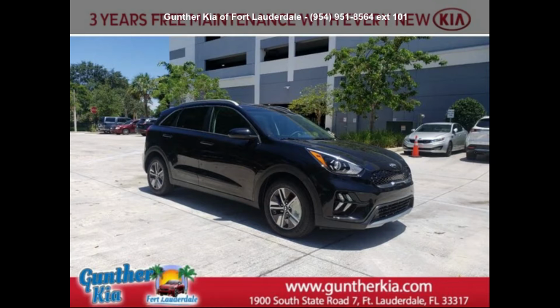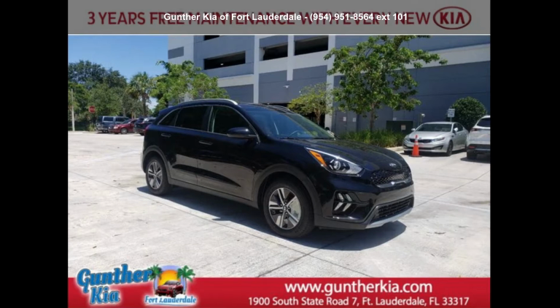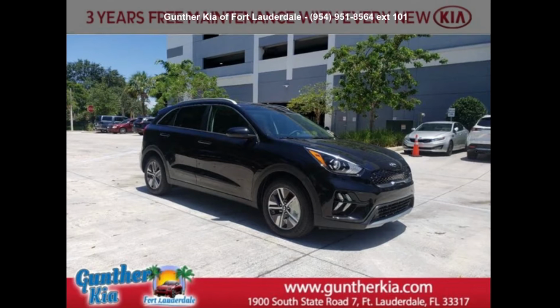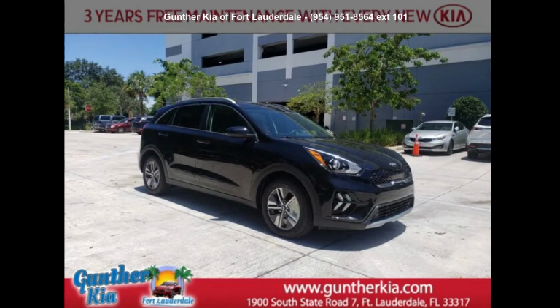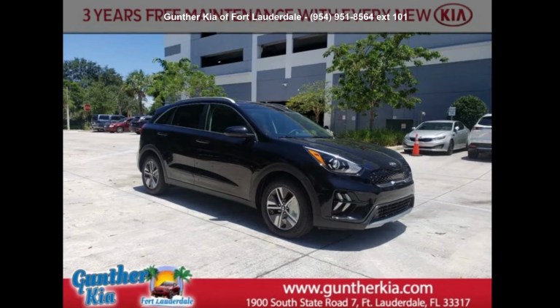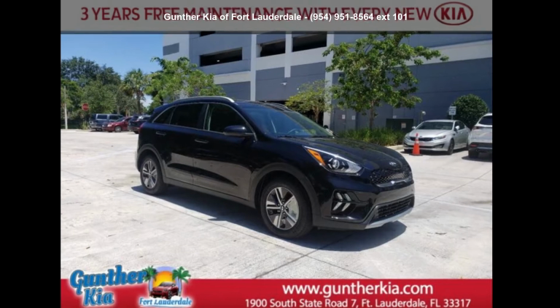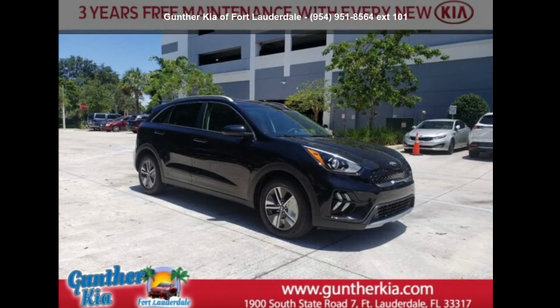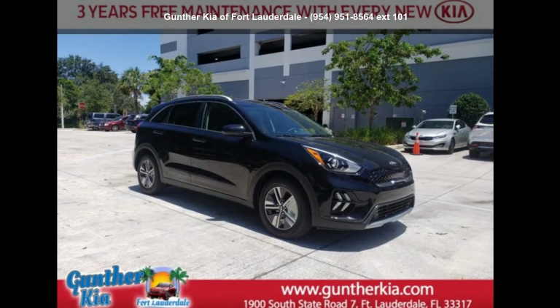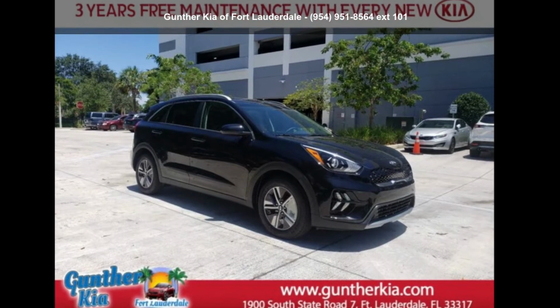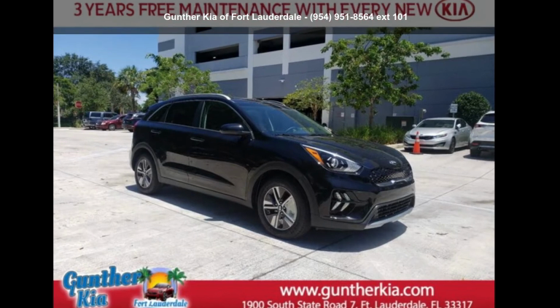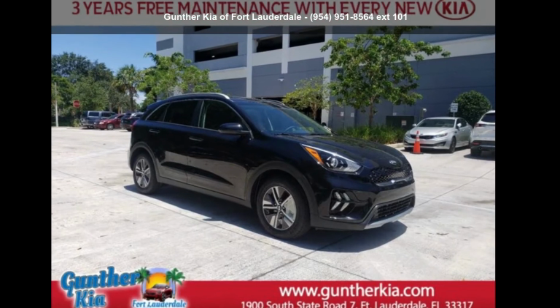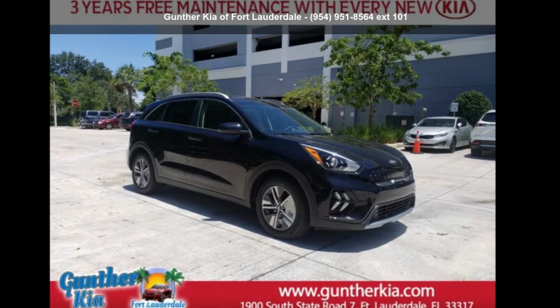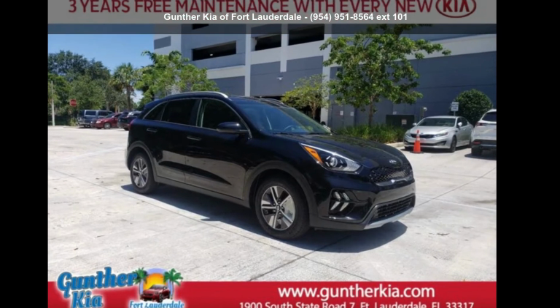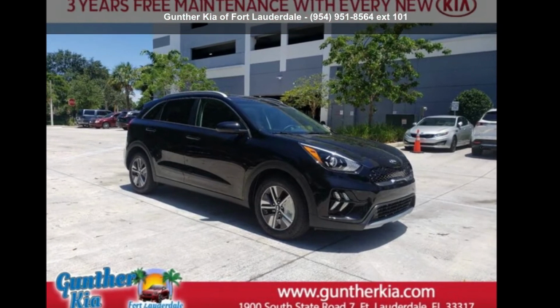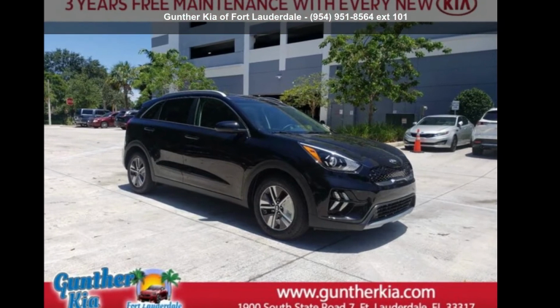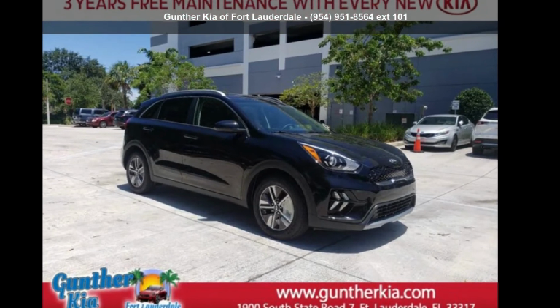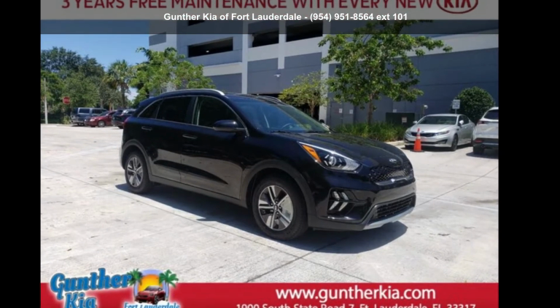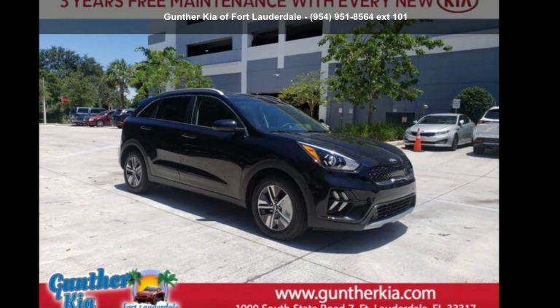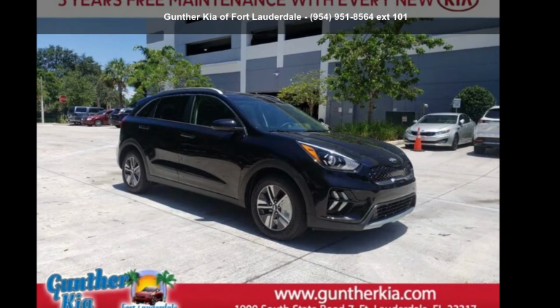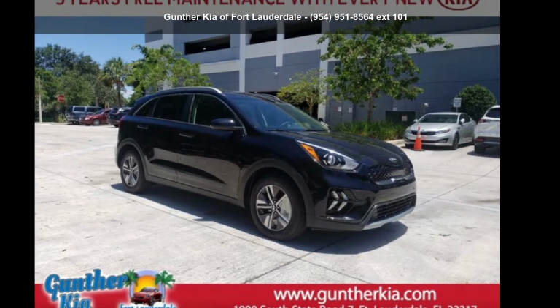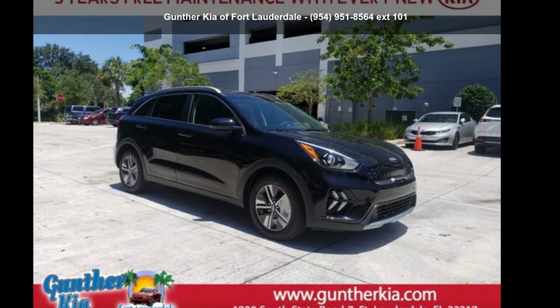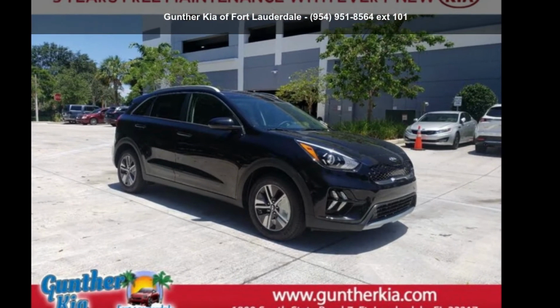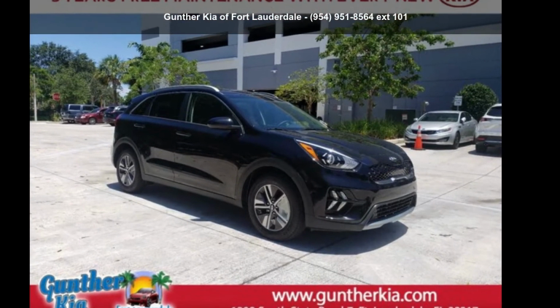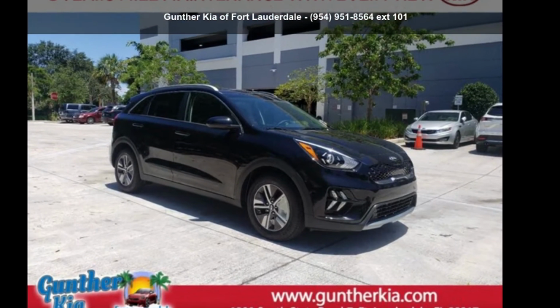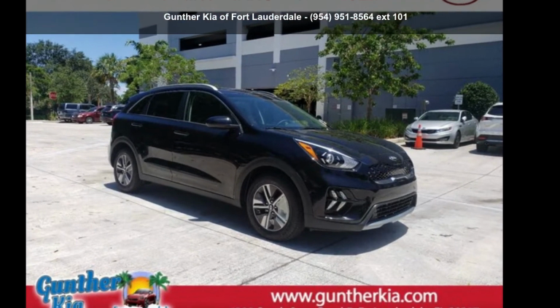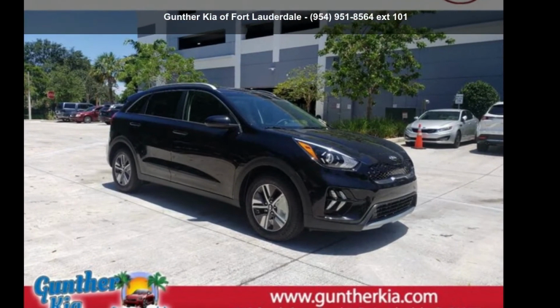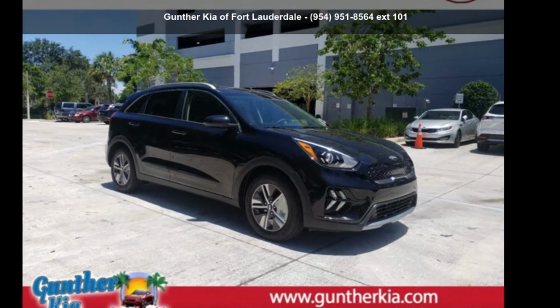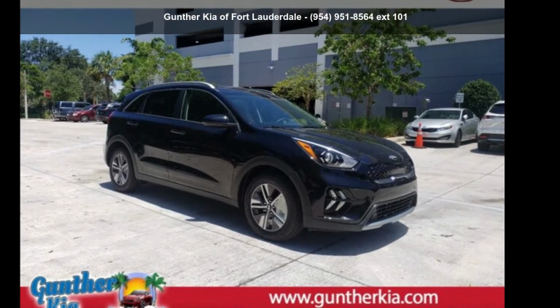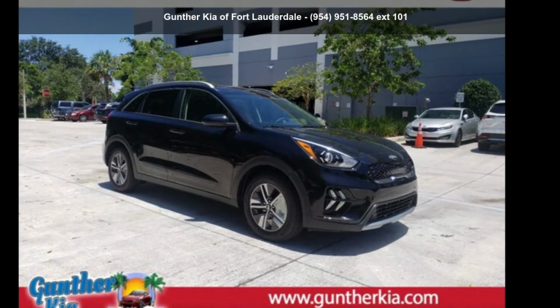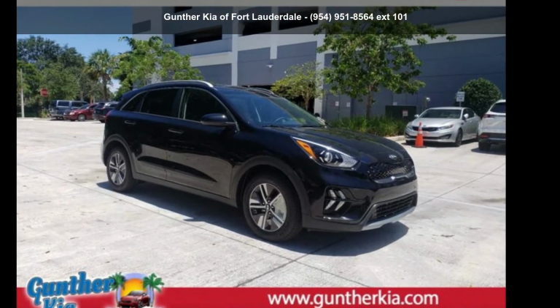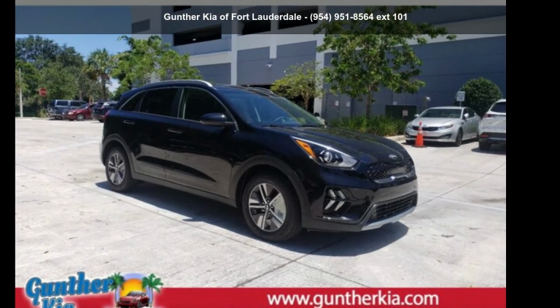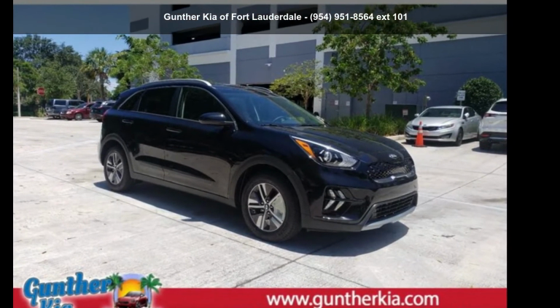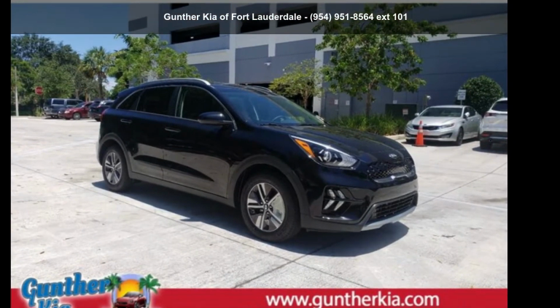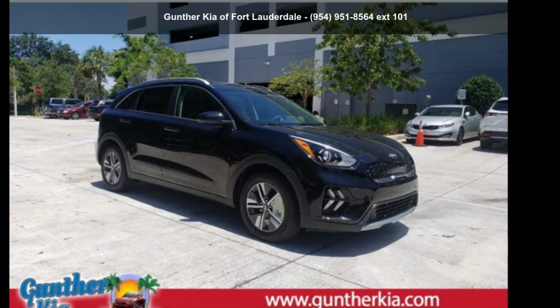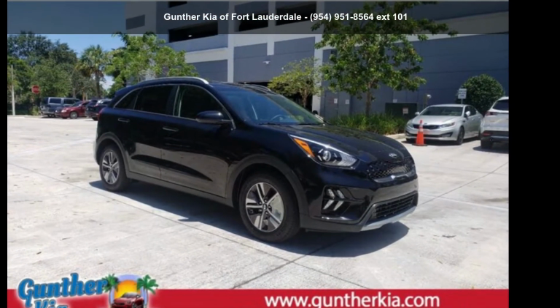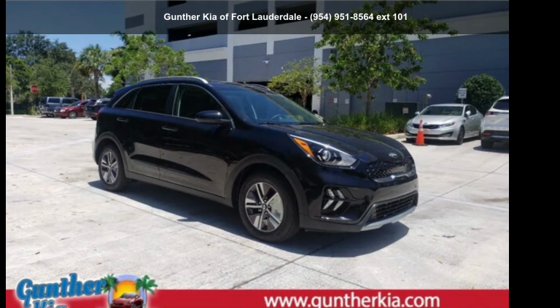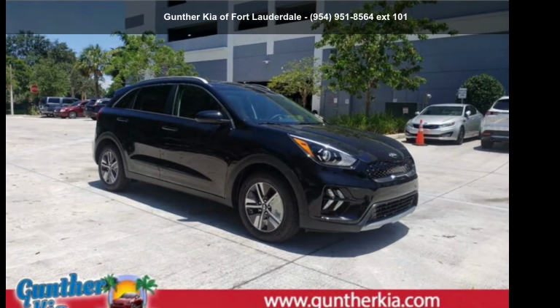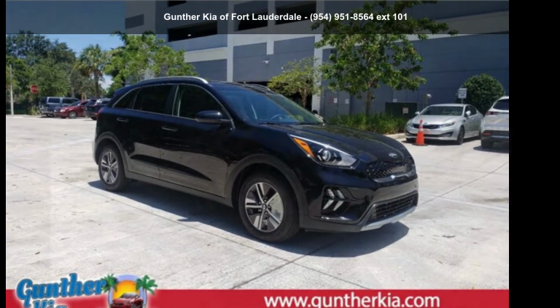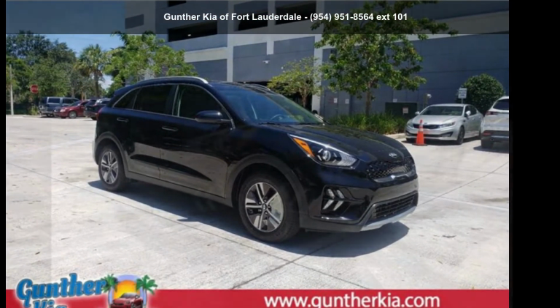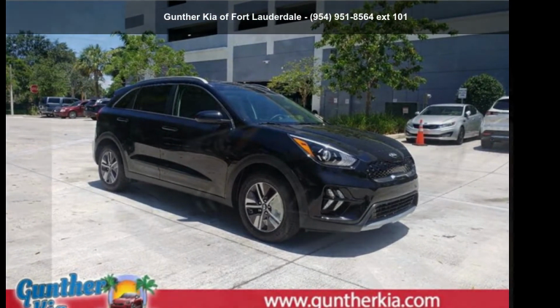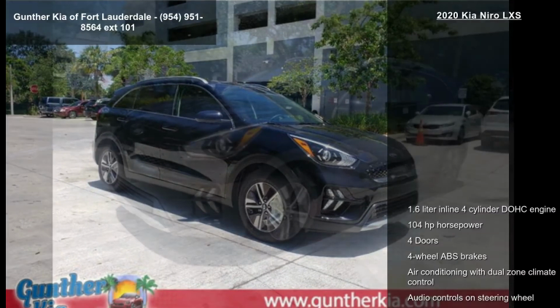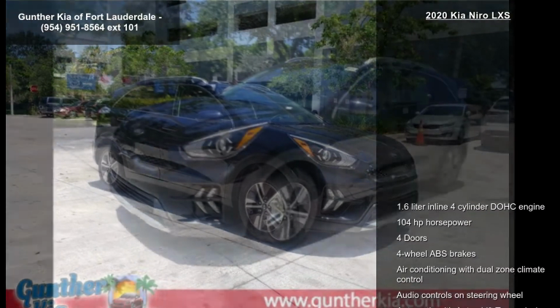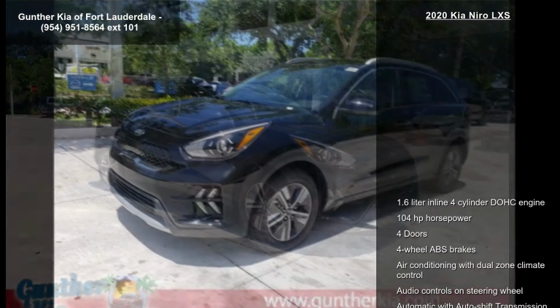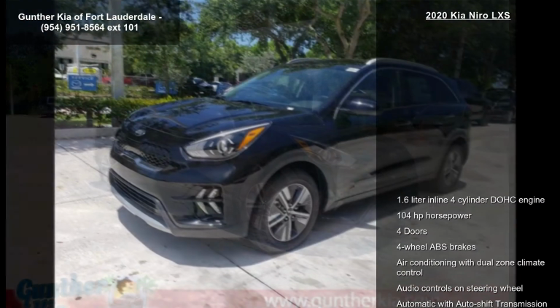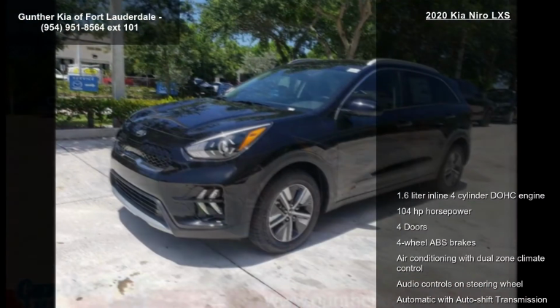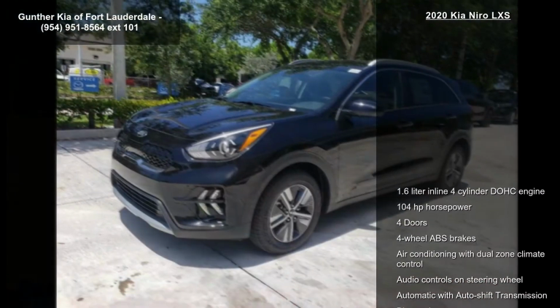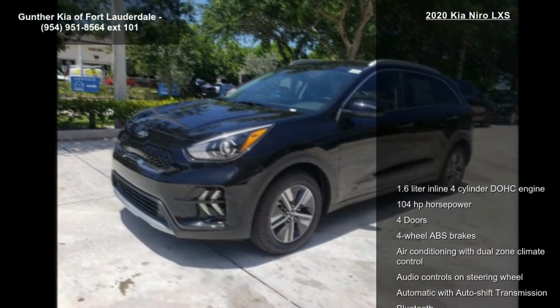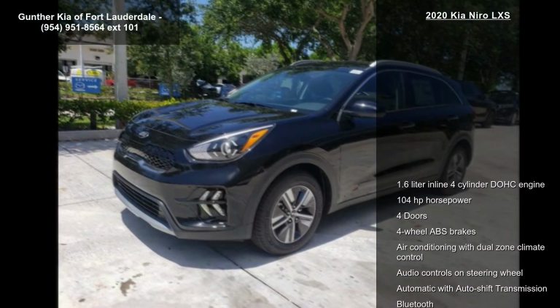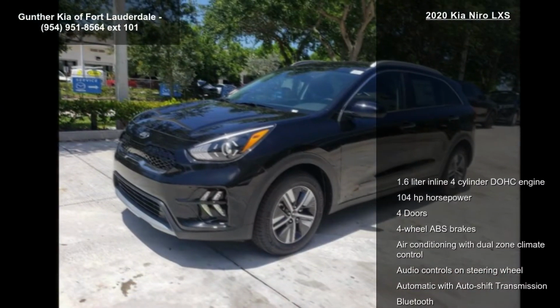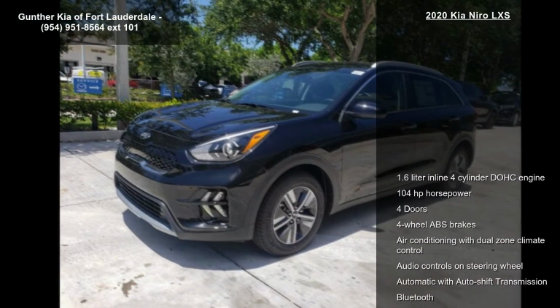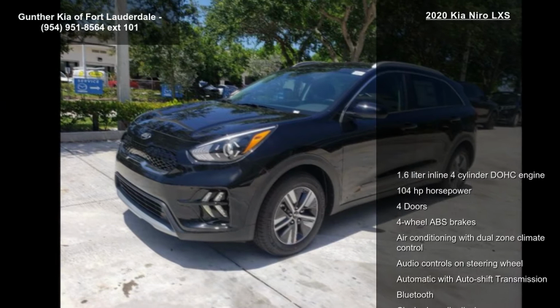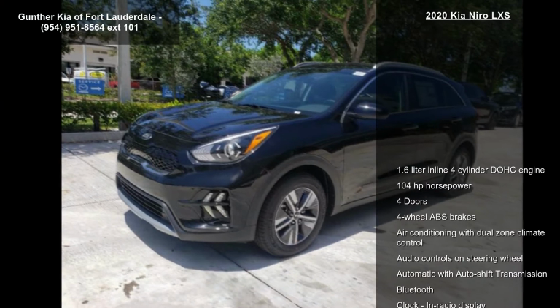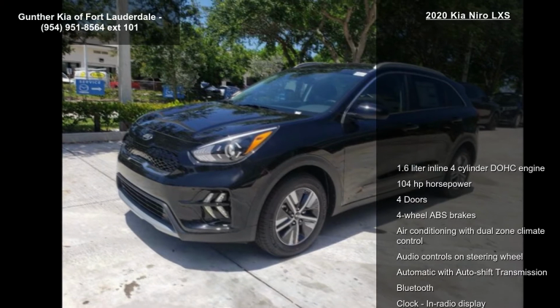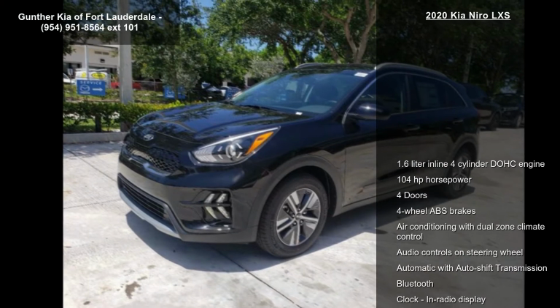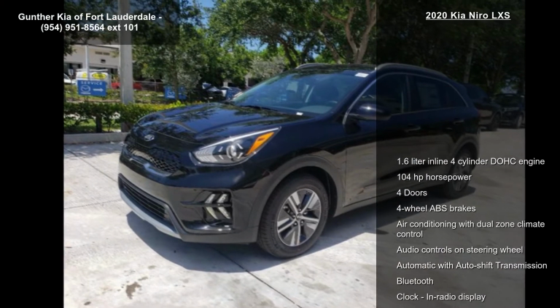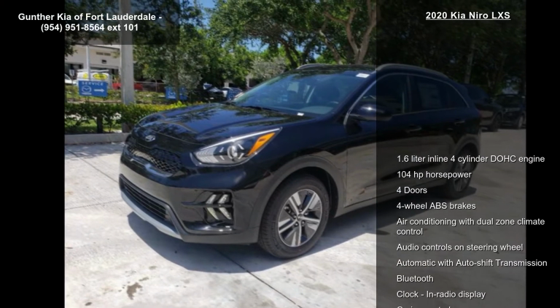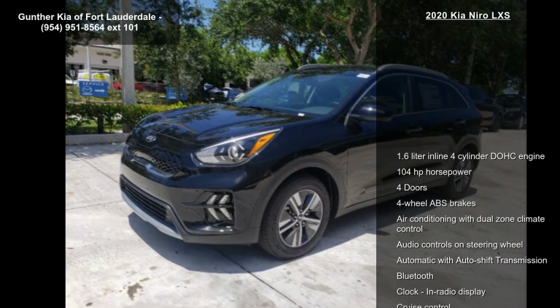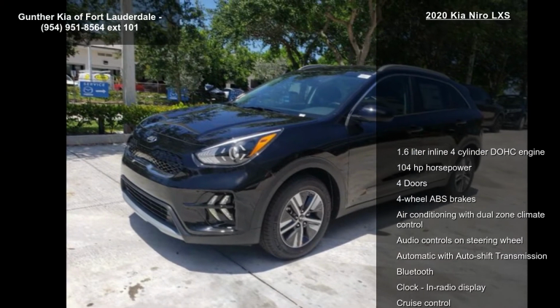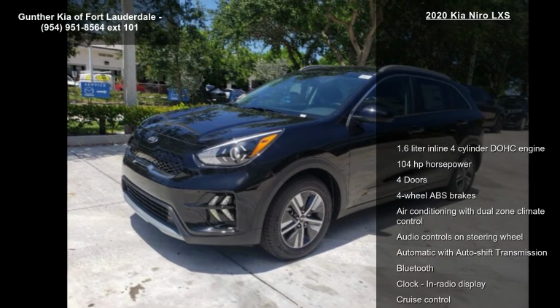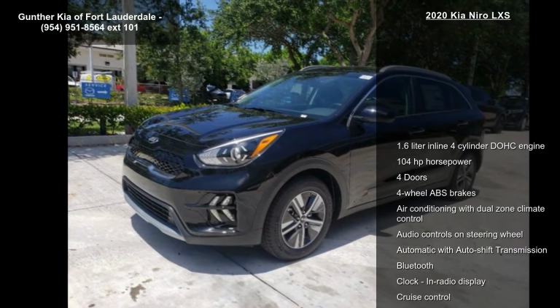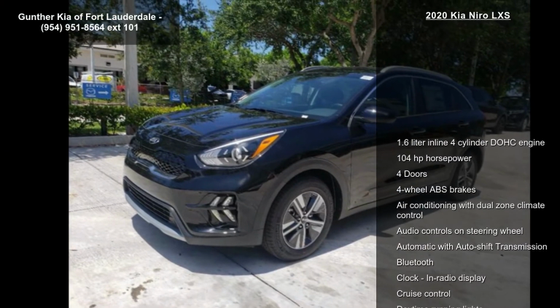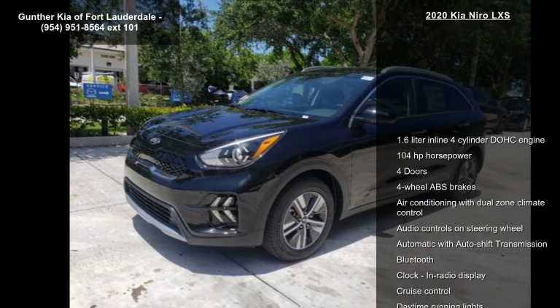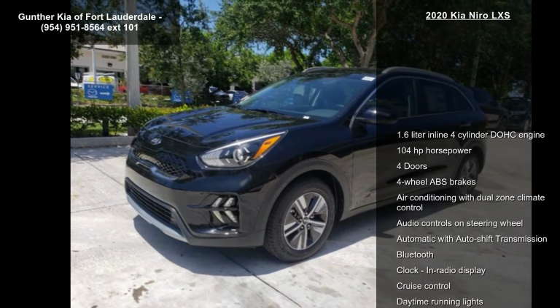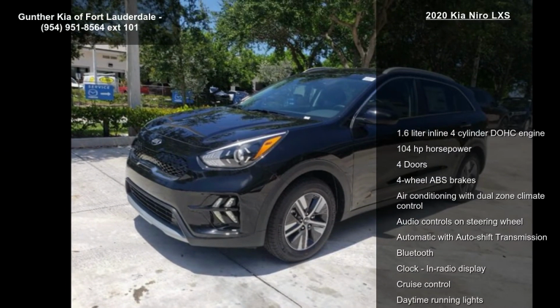Check out this Kia 2020 Niro LXS. This may be the set of wheels you've been looking for.